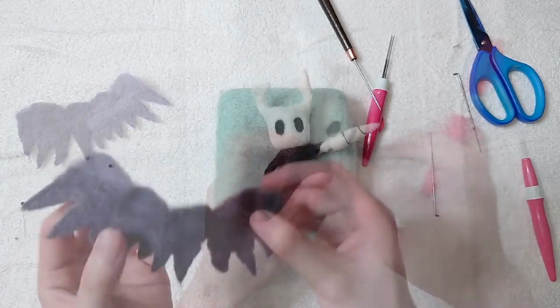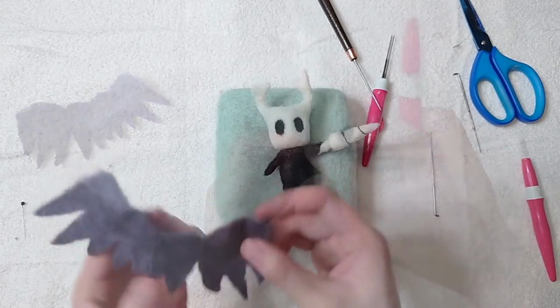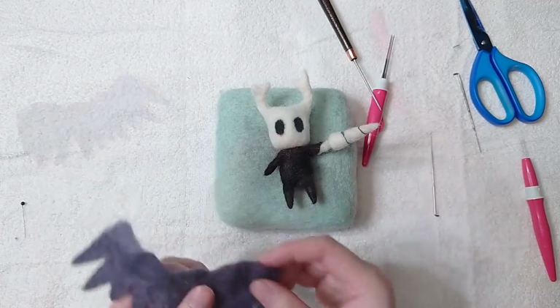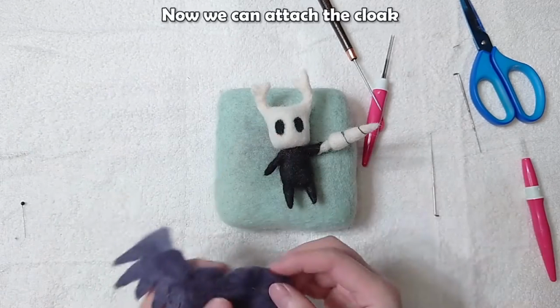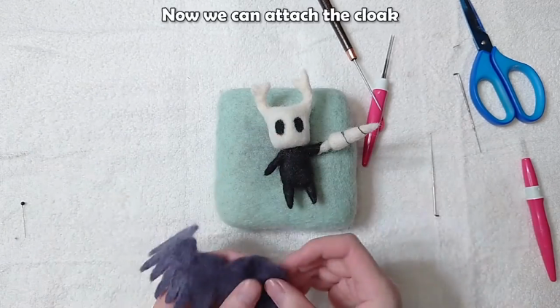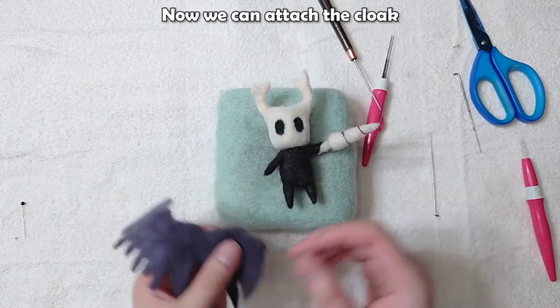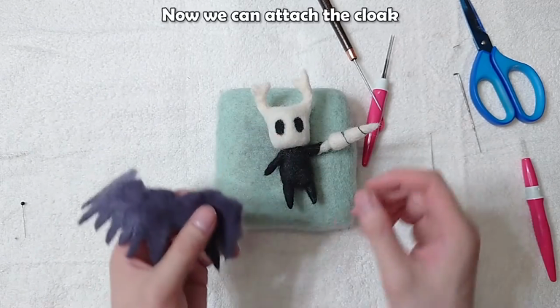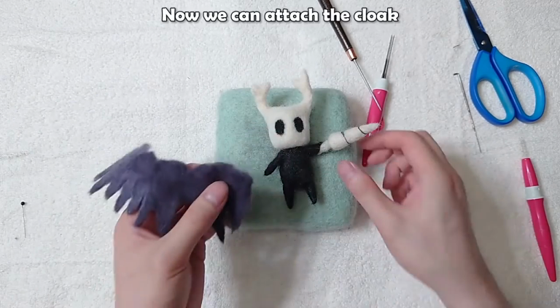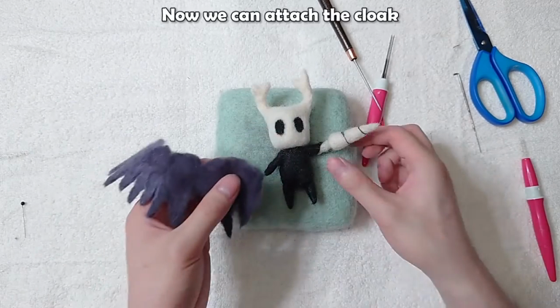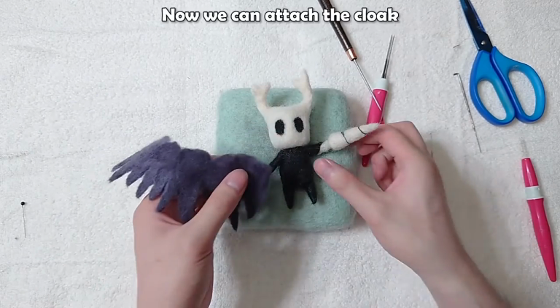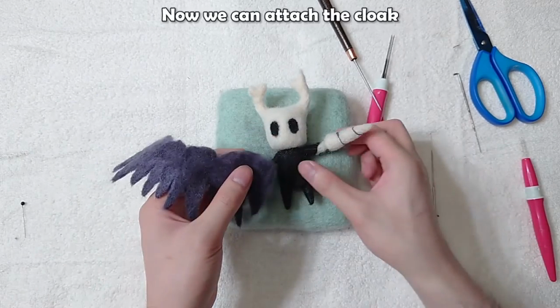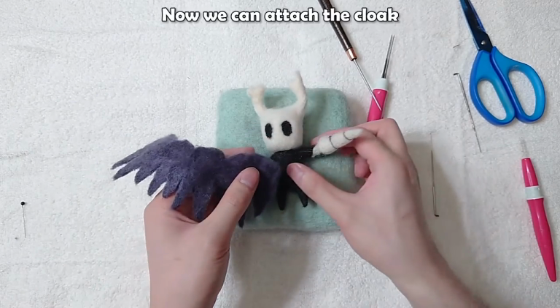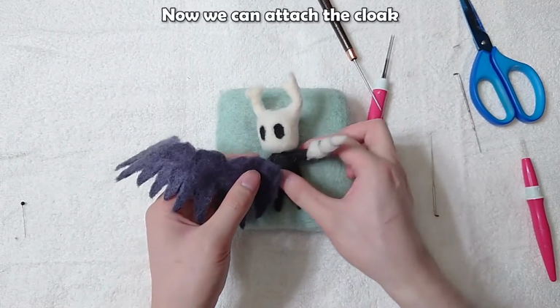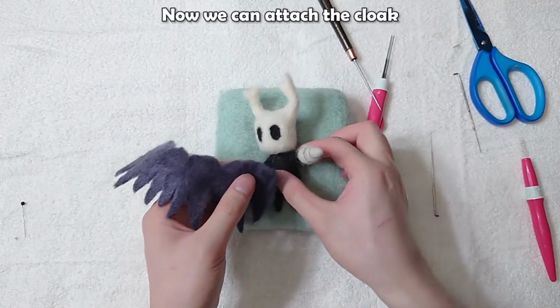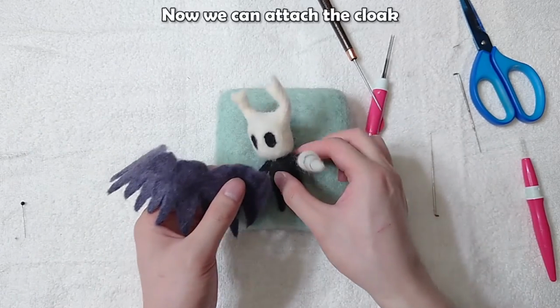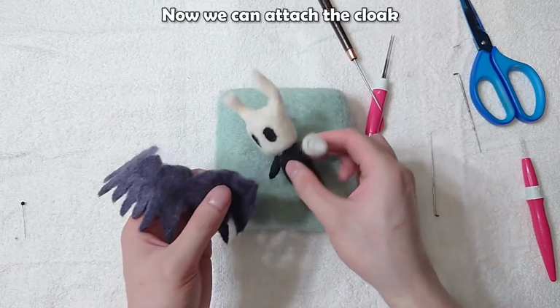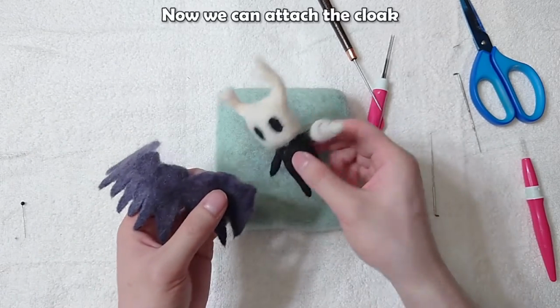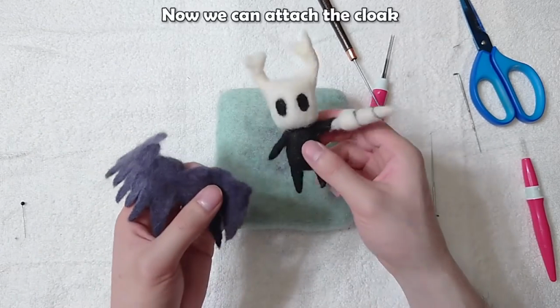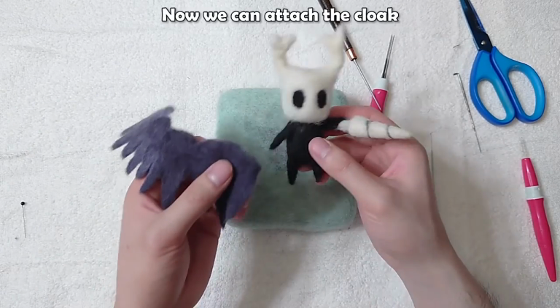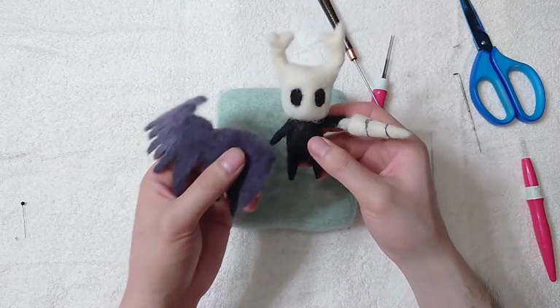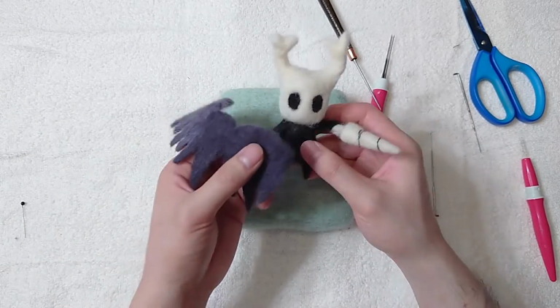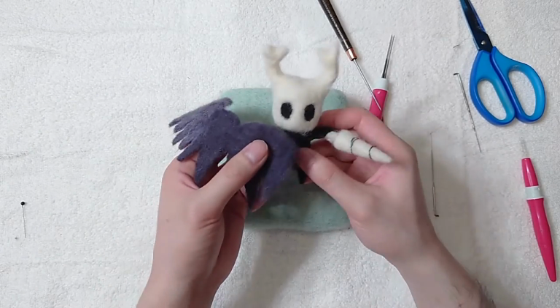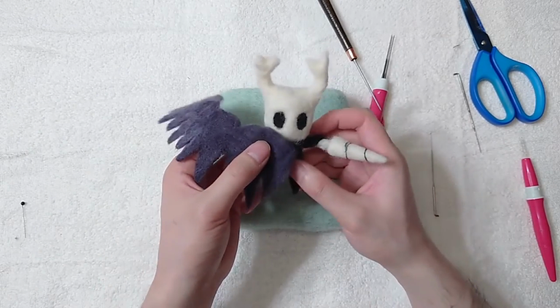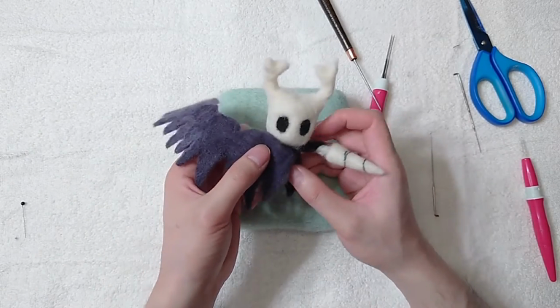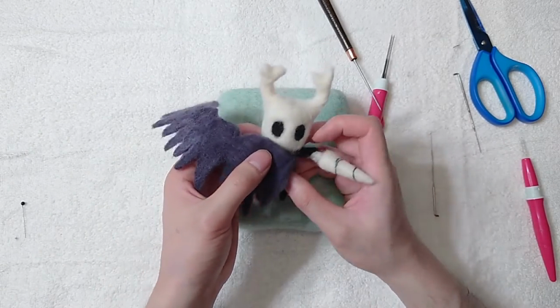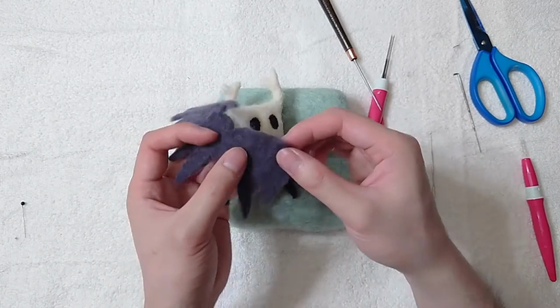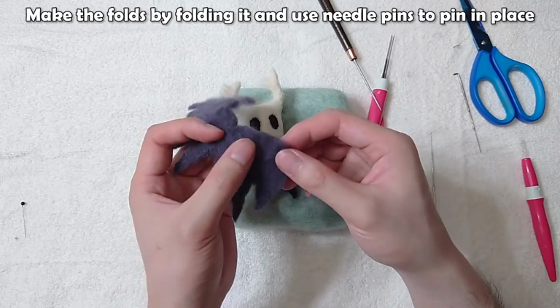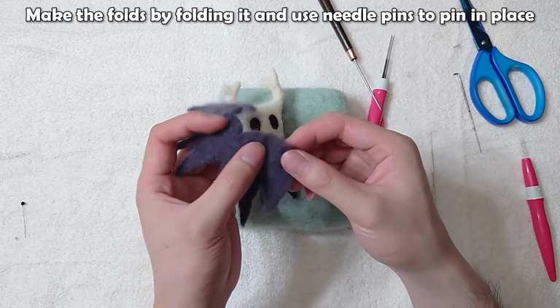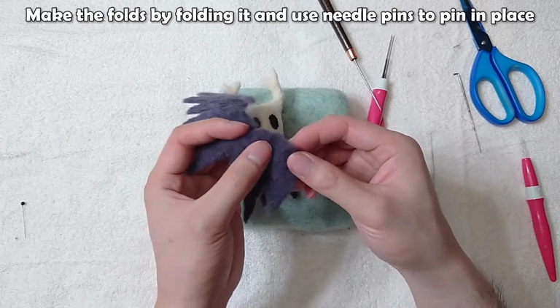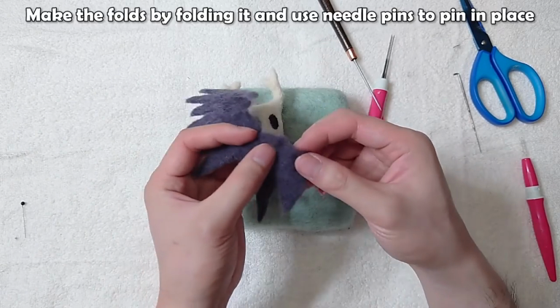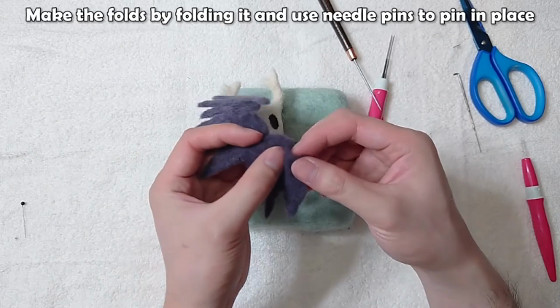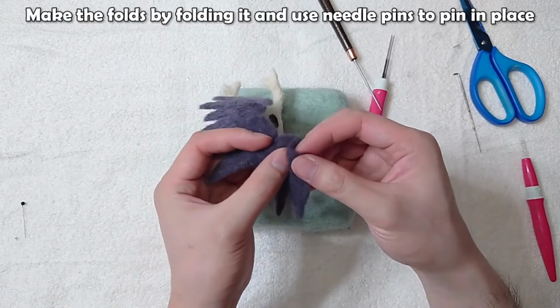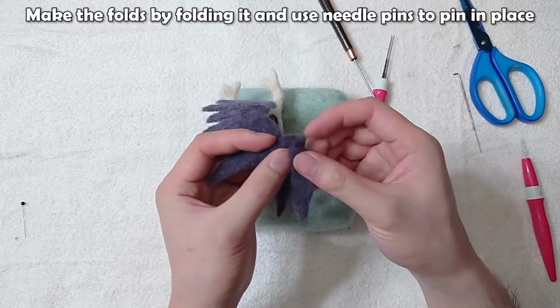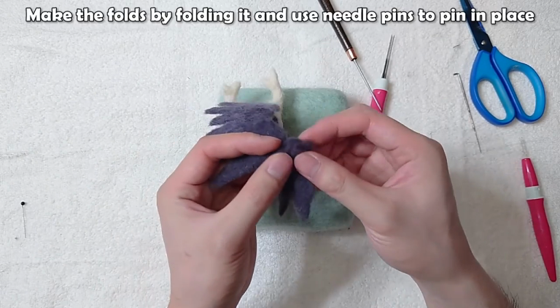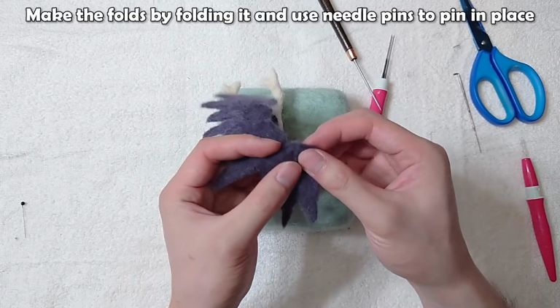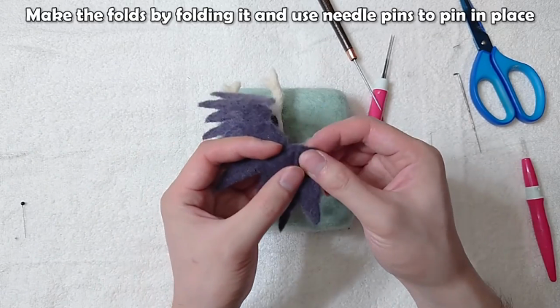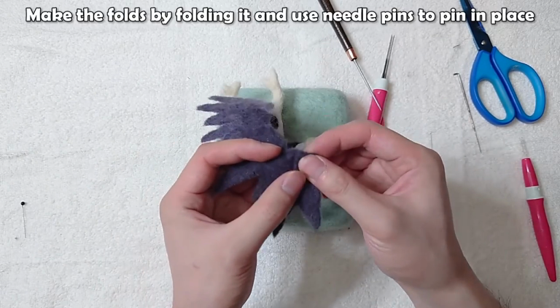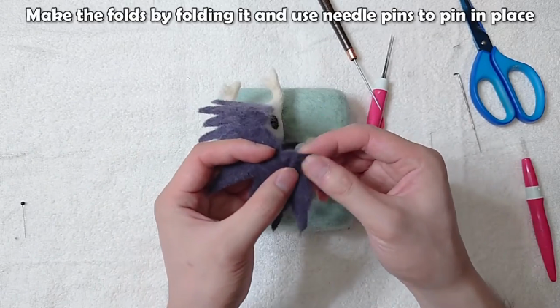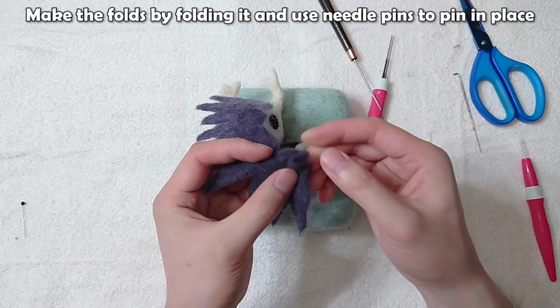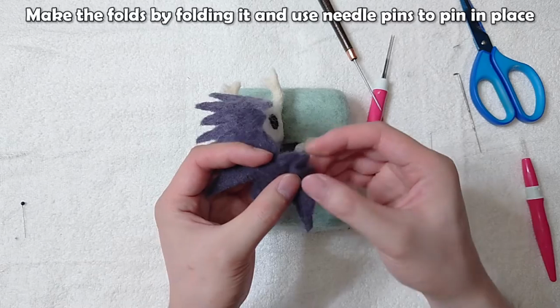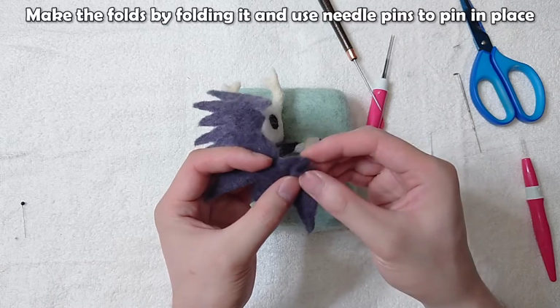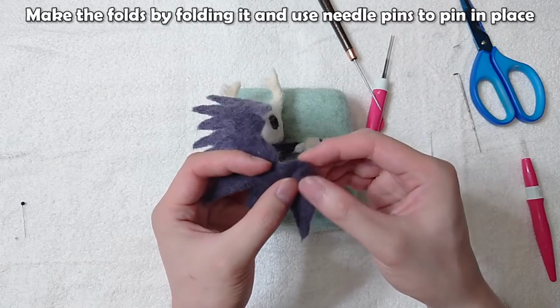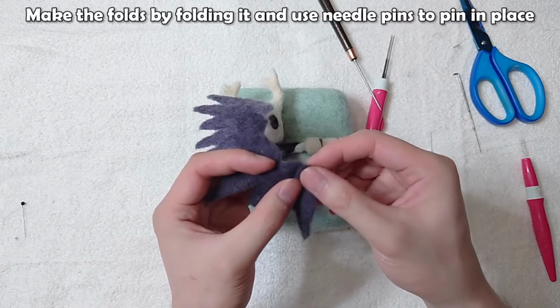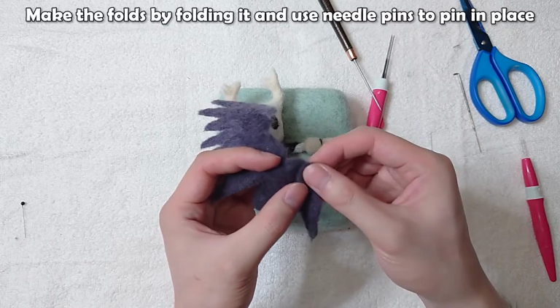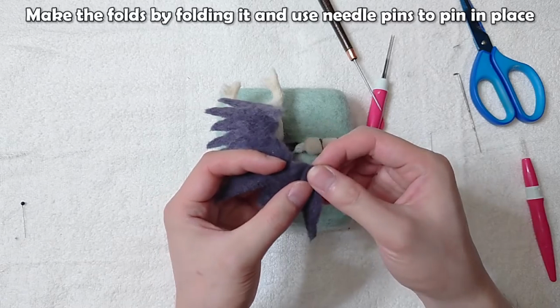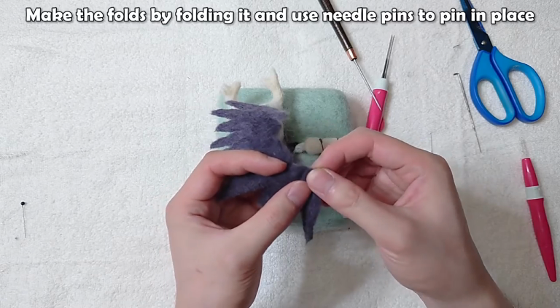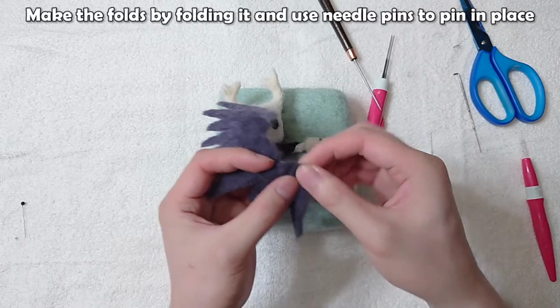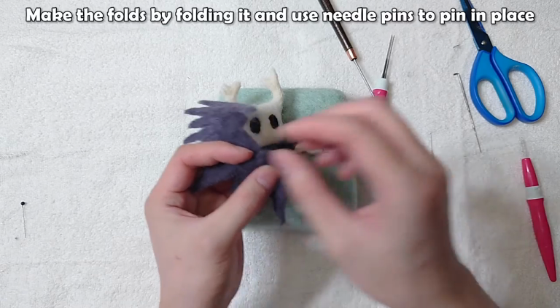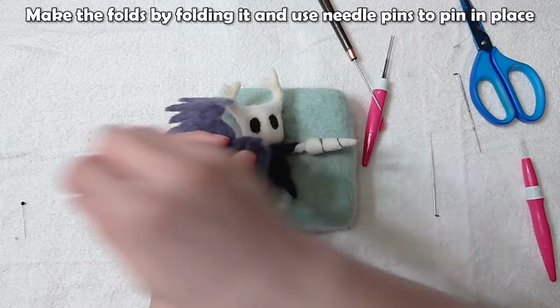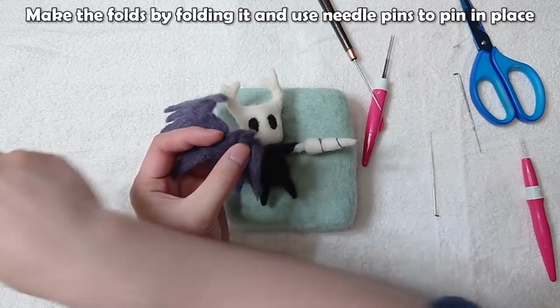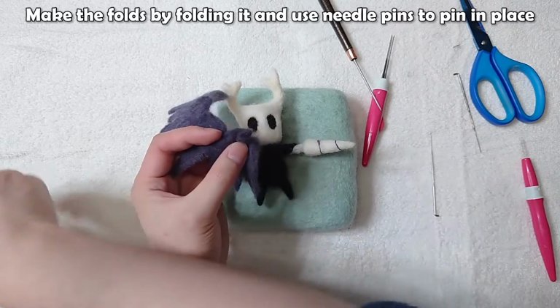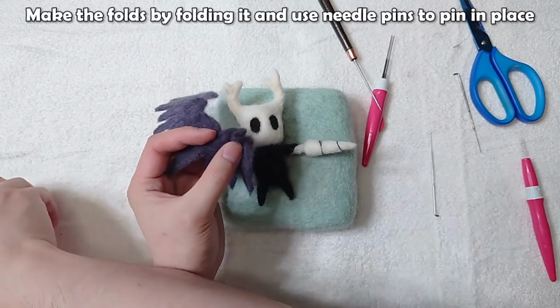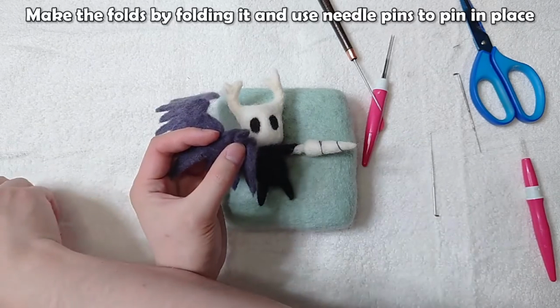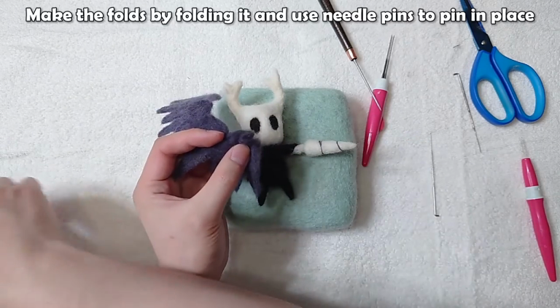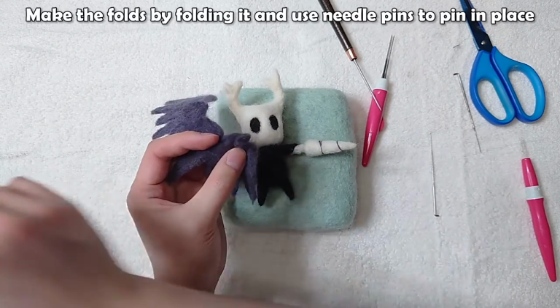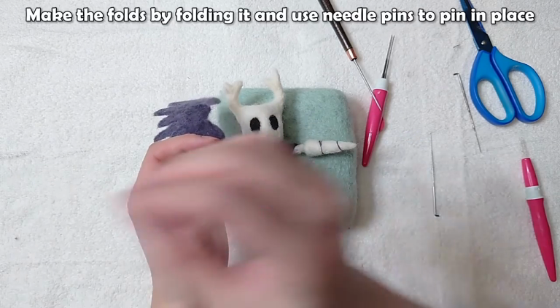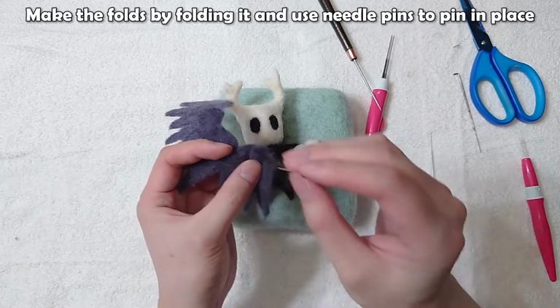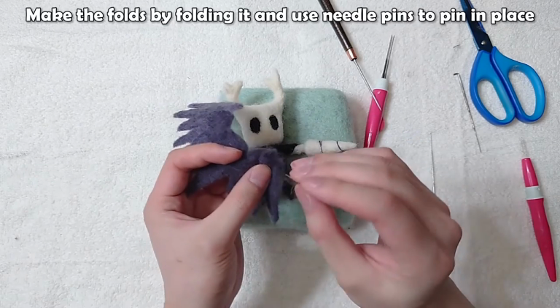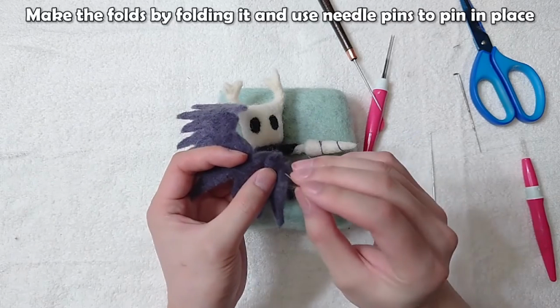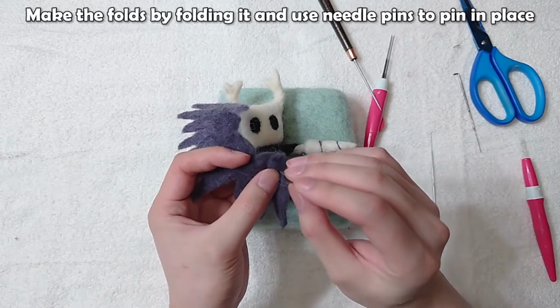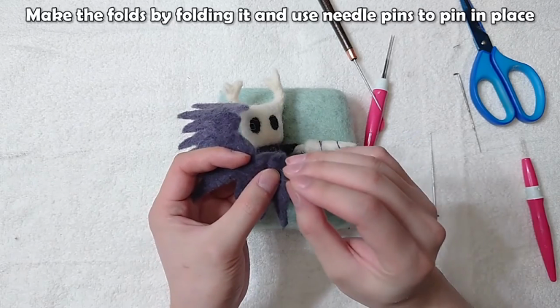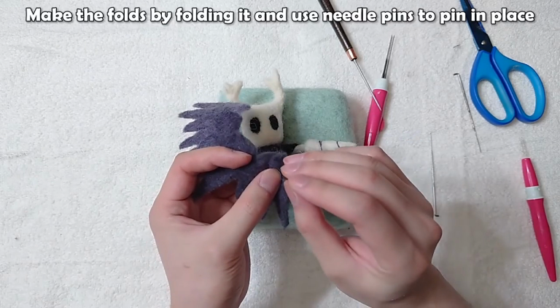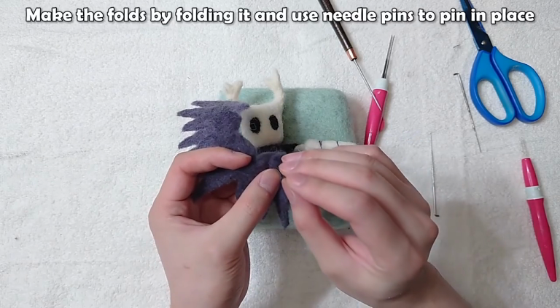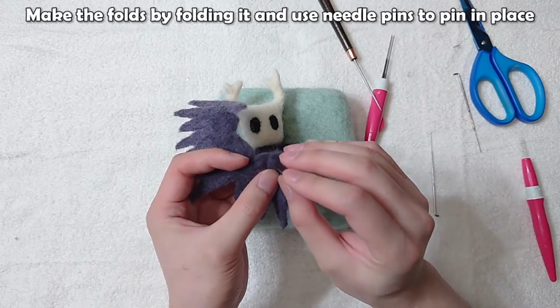Now we can attach the cloak. Make the folds by folding it and use needle pins to pin in place.